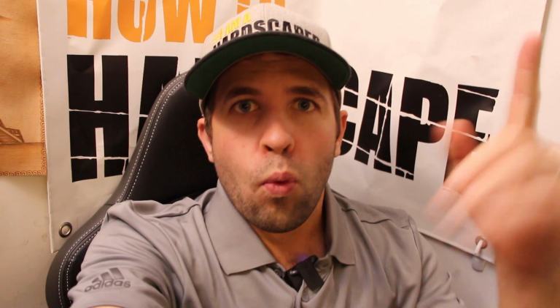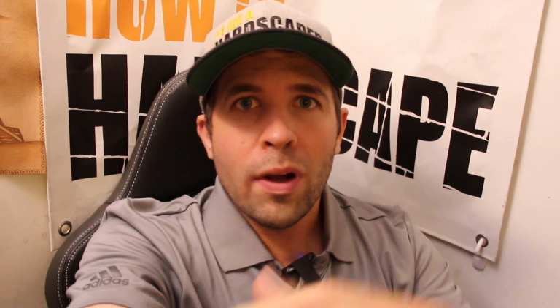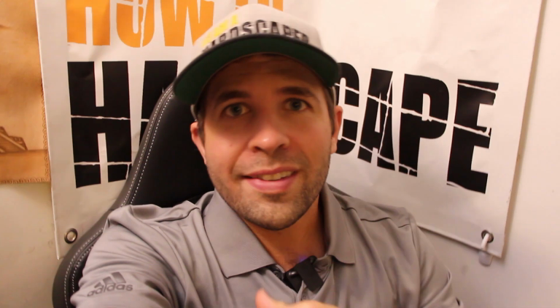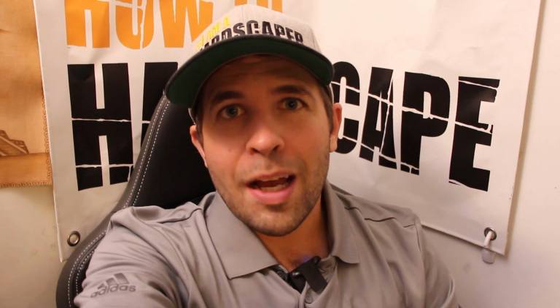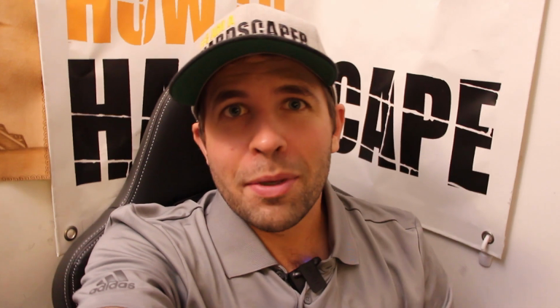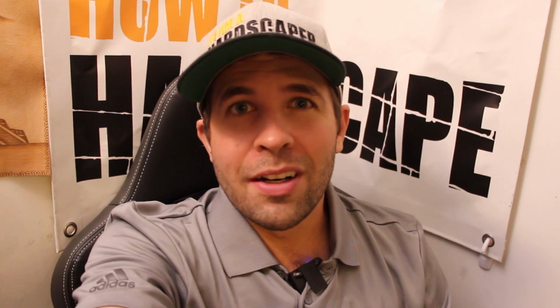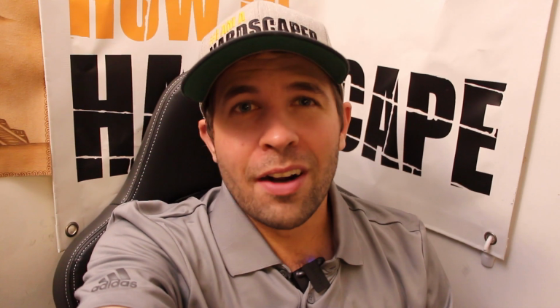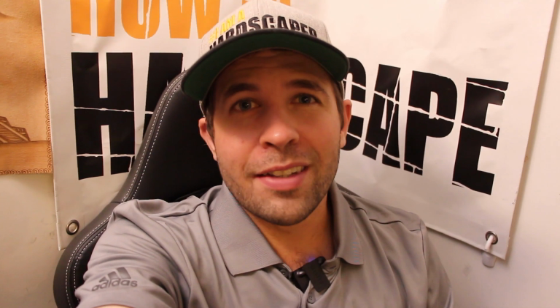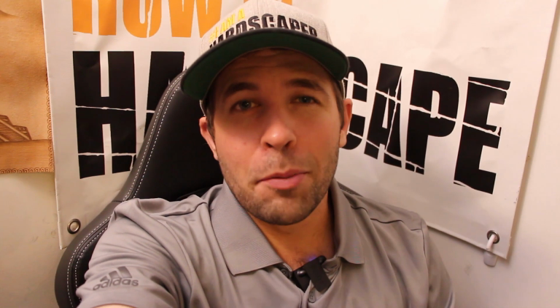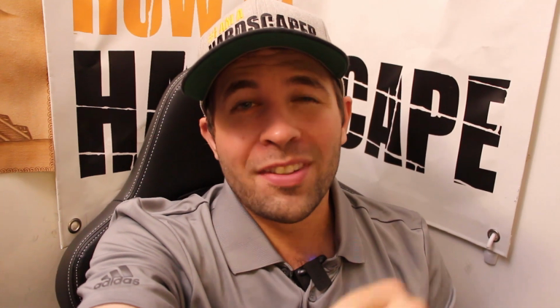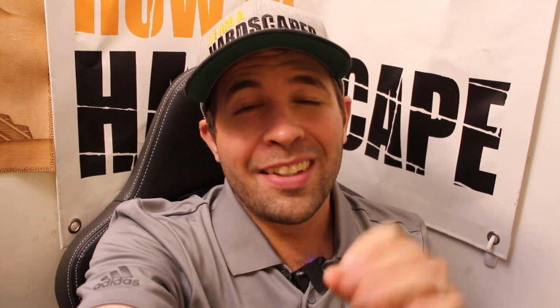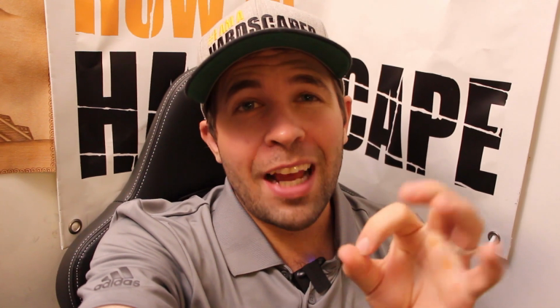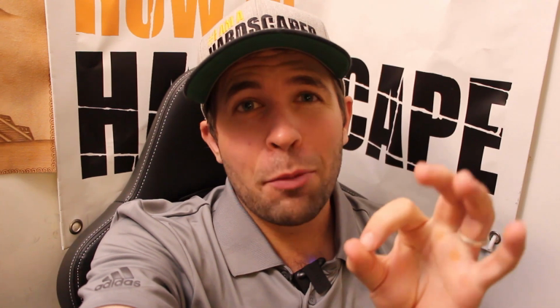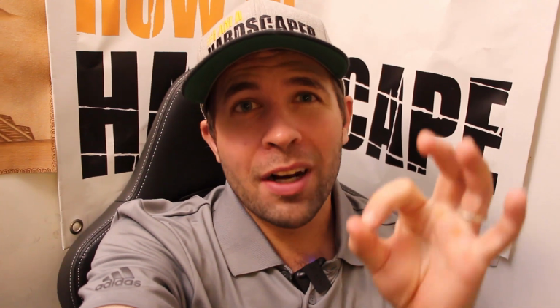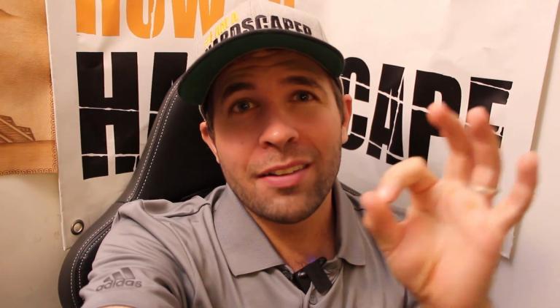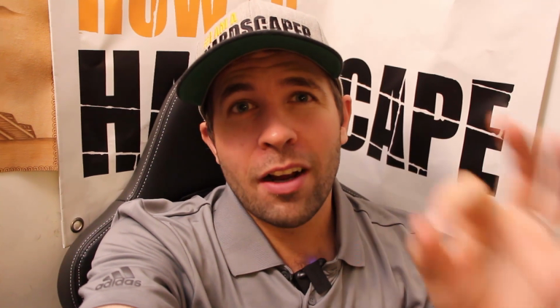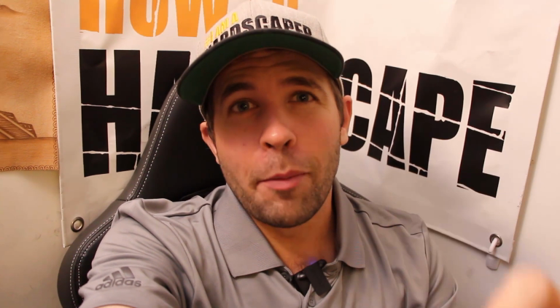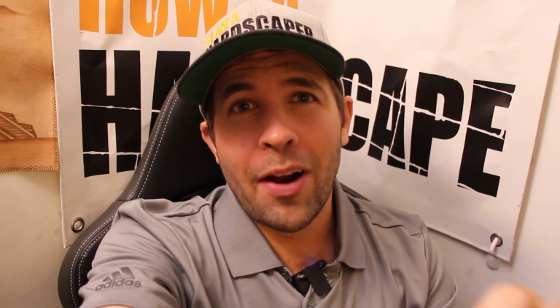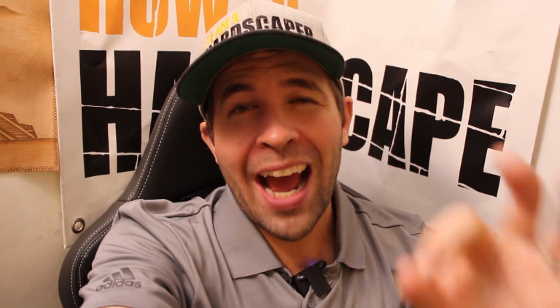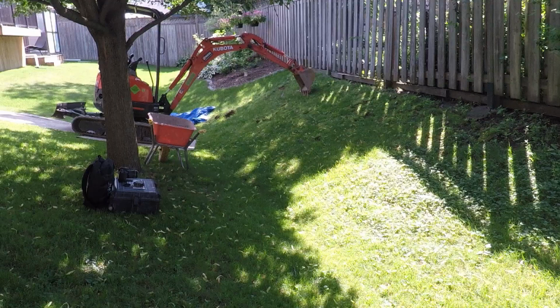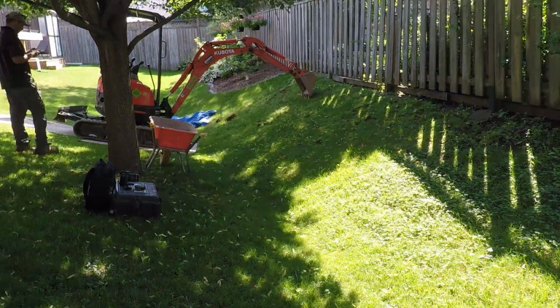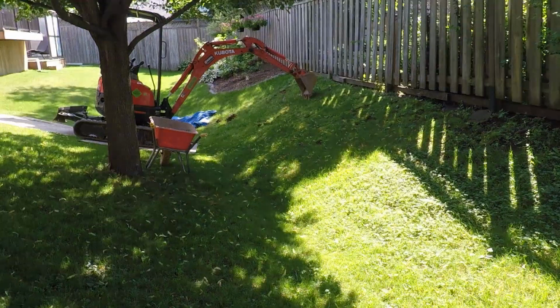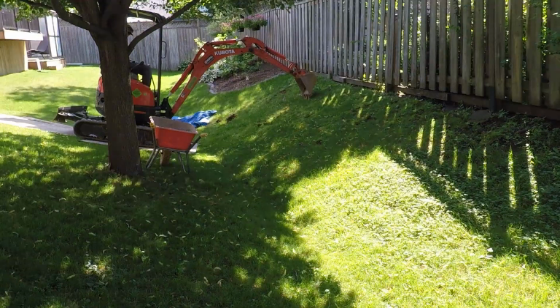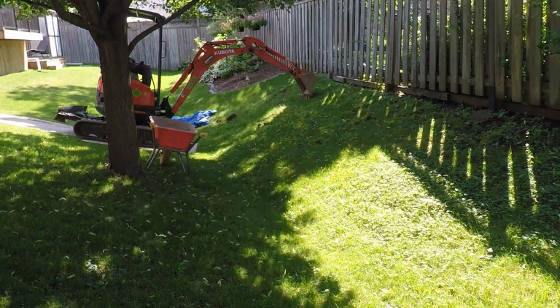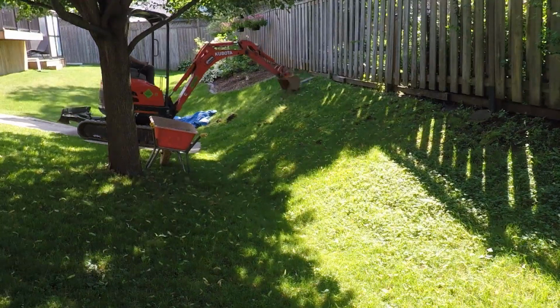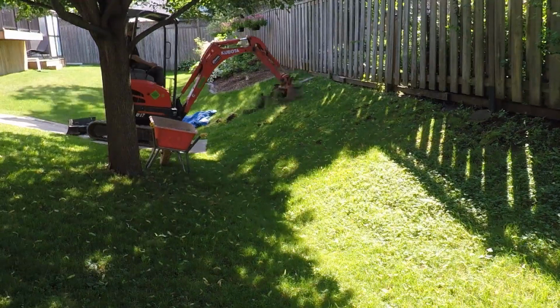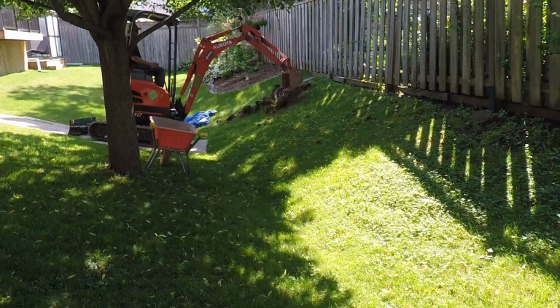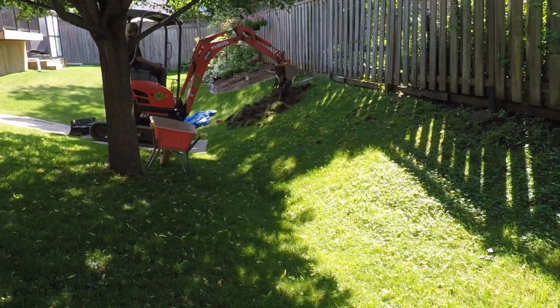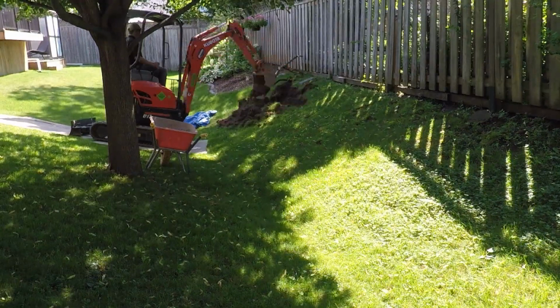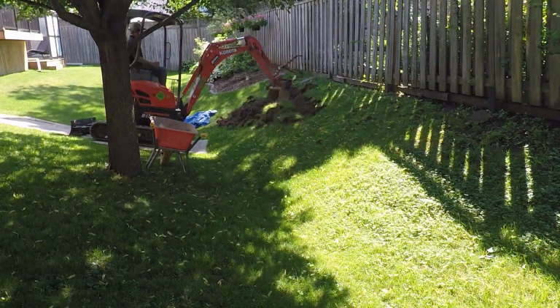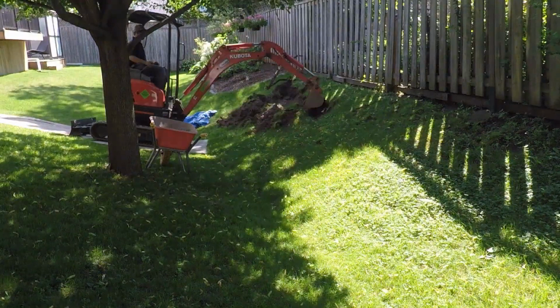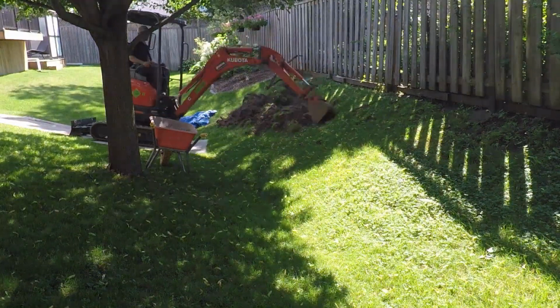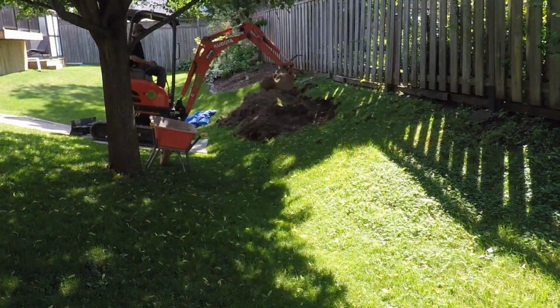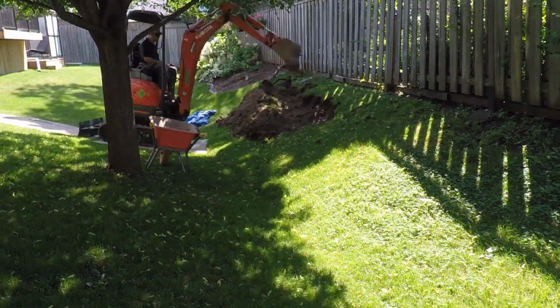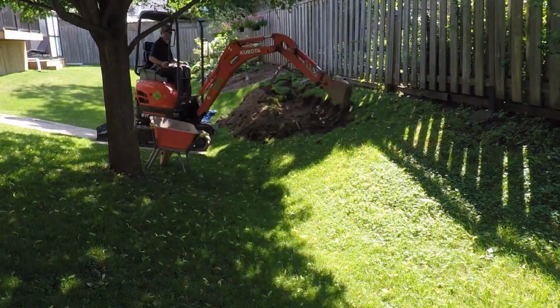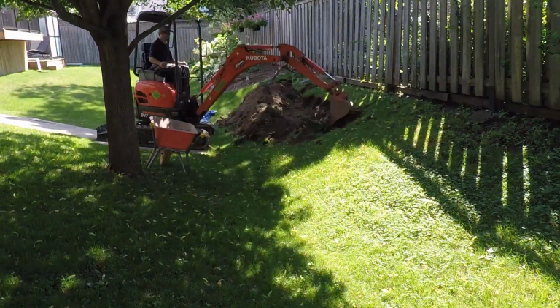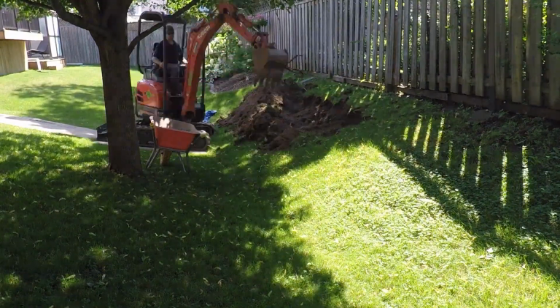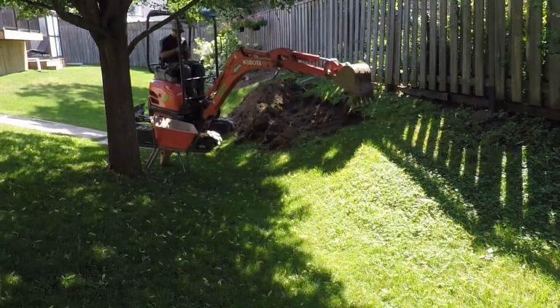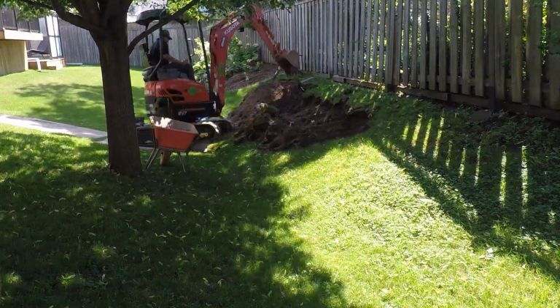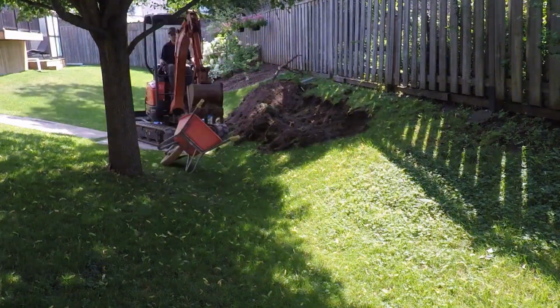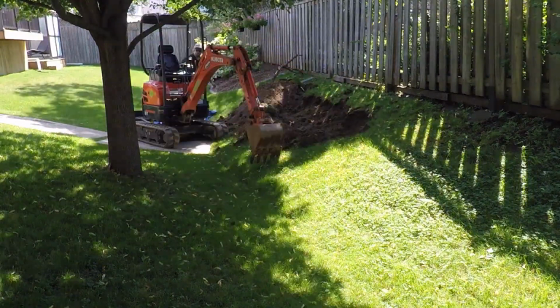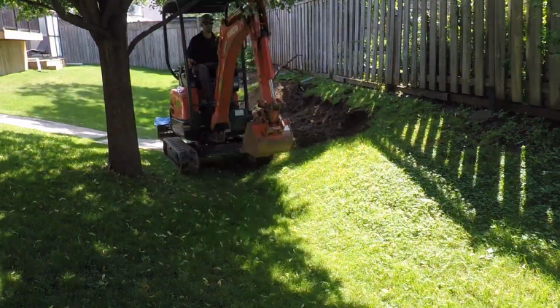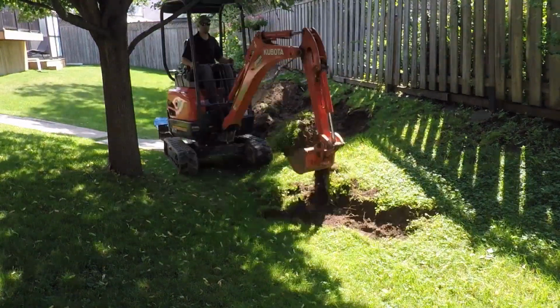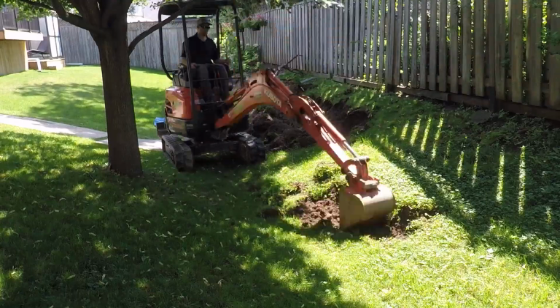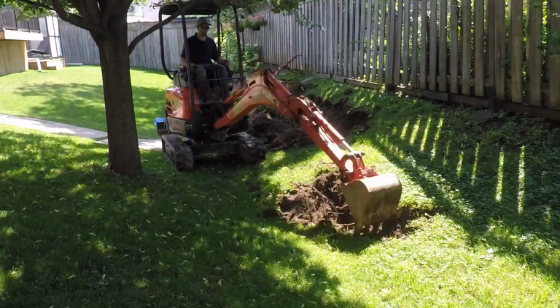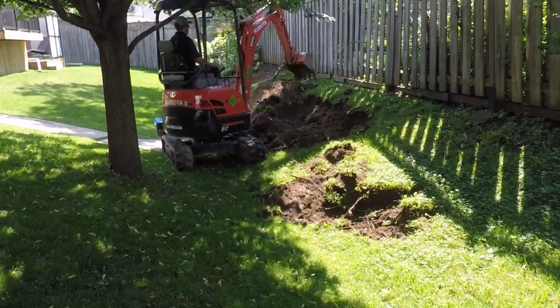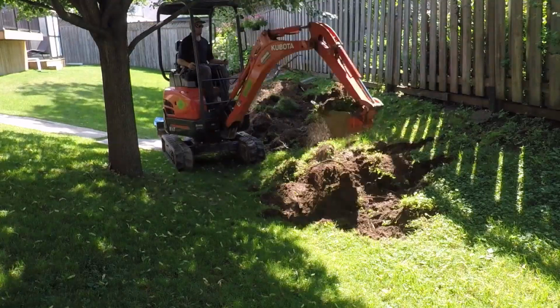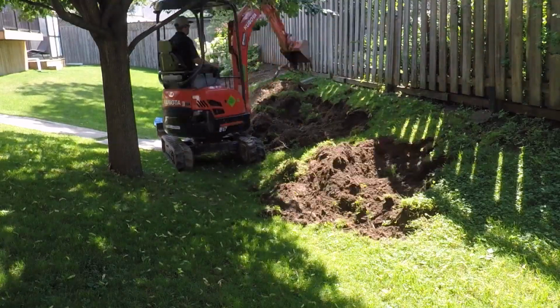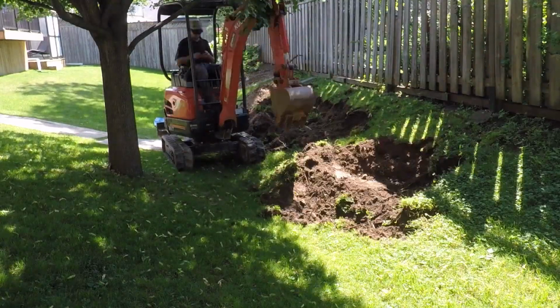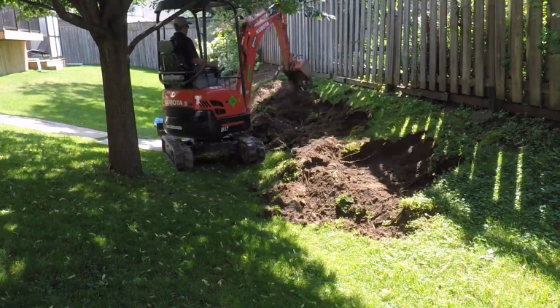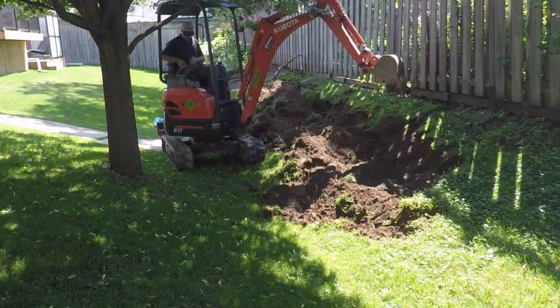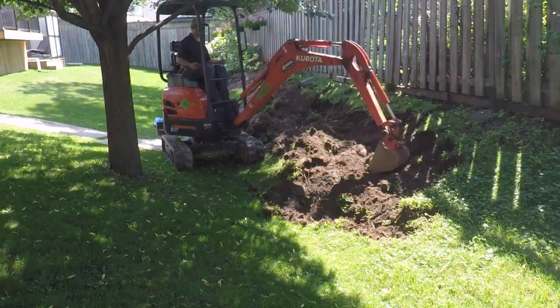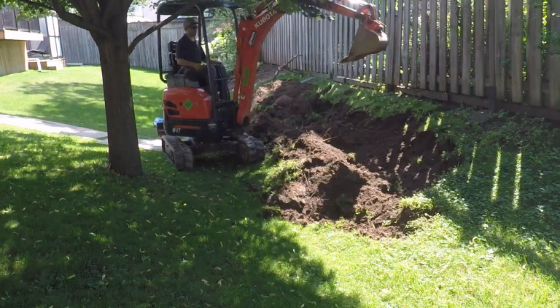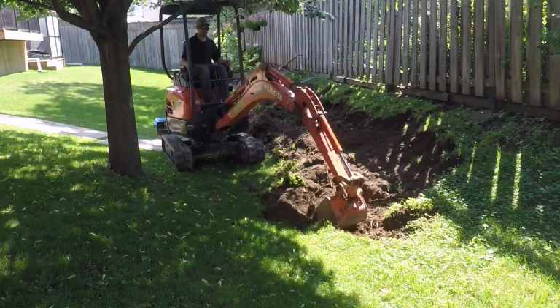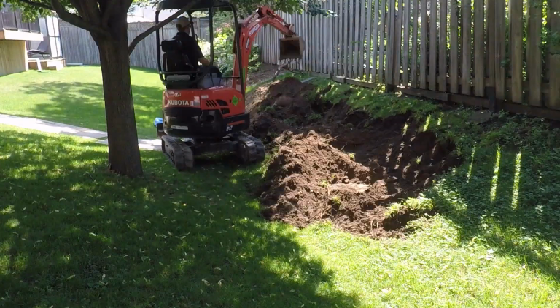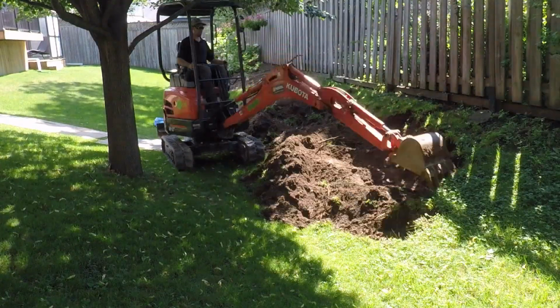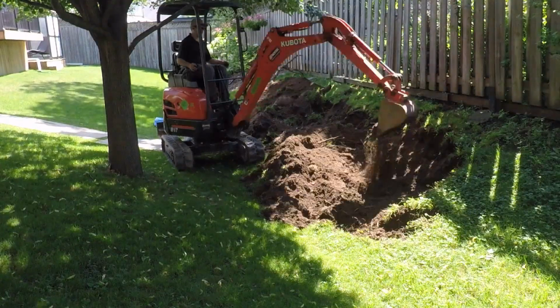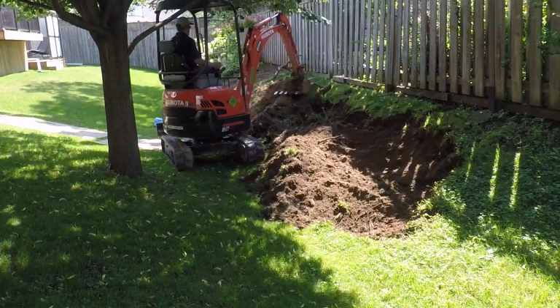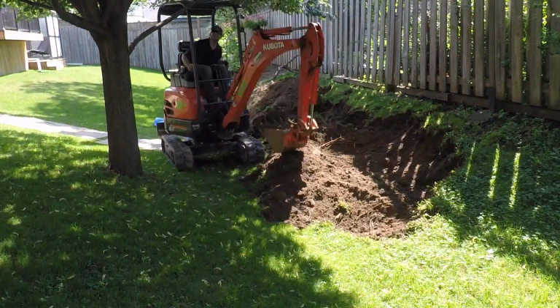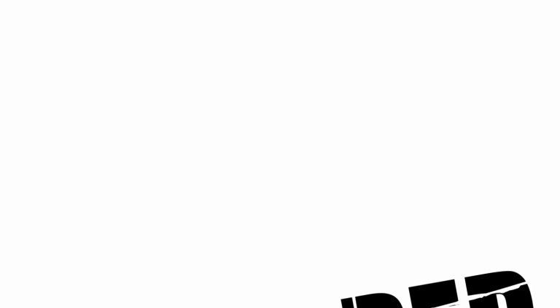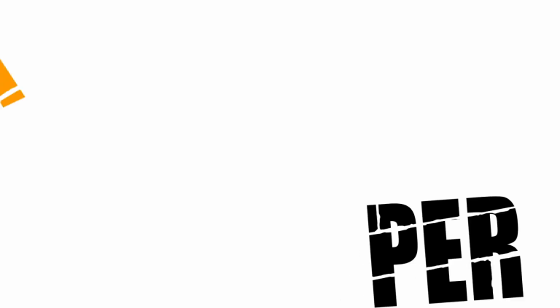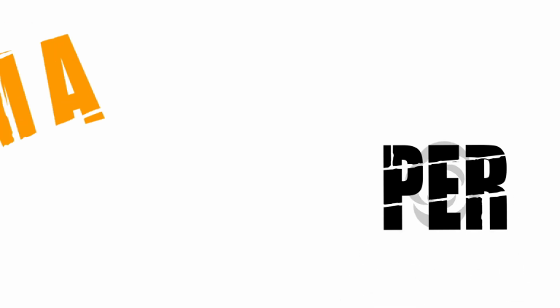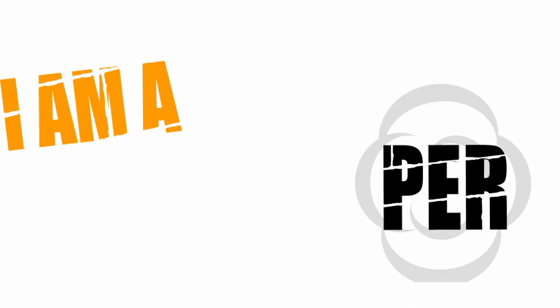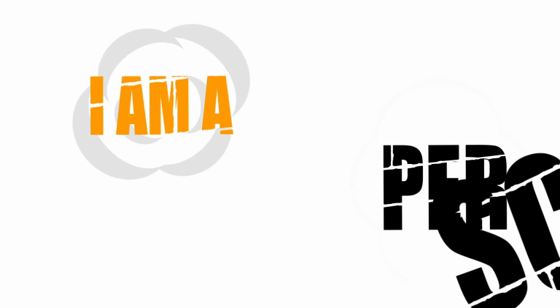What's happening hardscapers. Today we're going to talk about how deep you need to dig for your segmental retaining wall installation. Let's get into this.